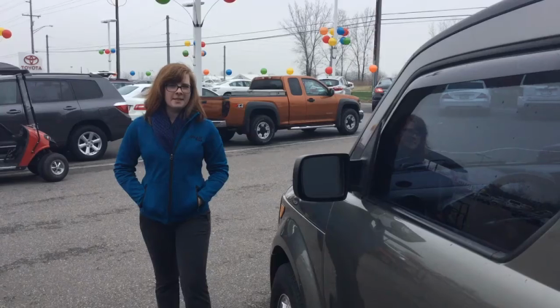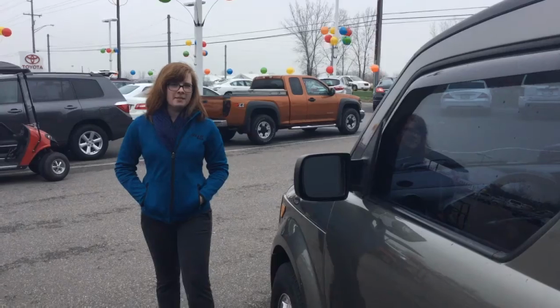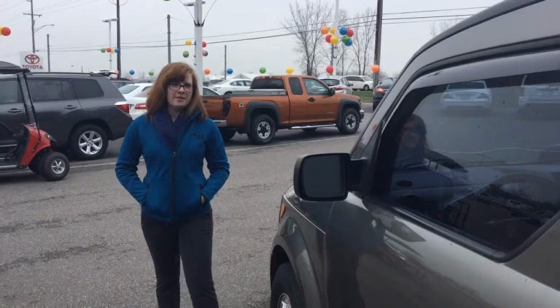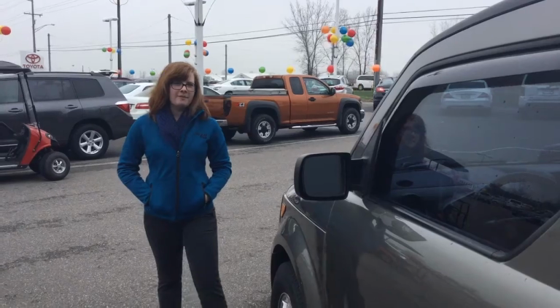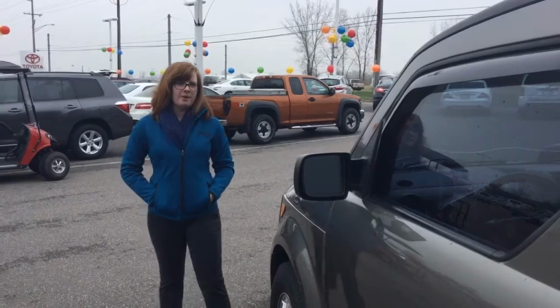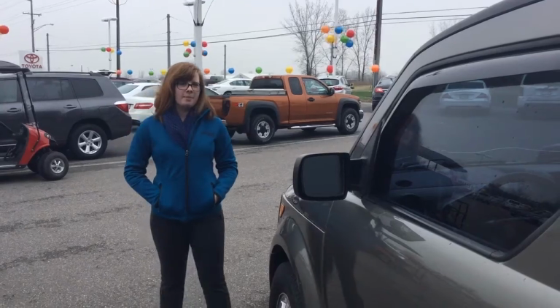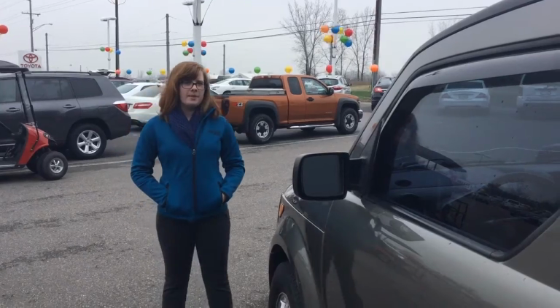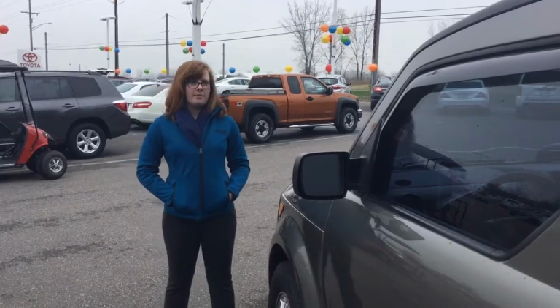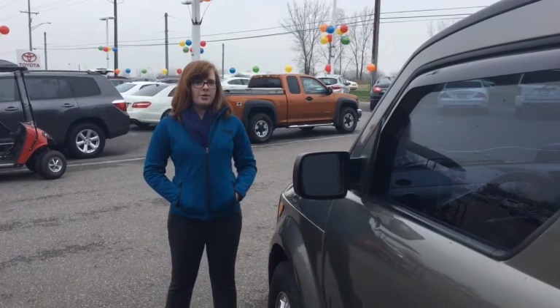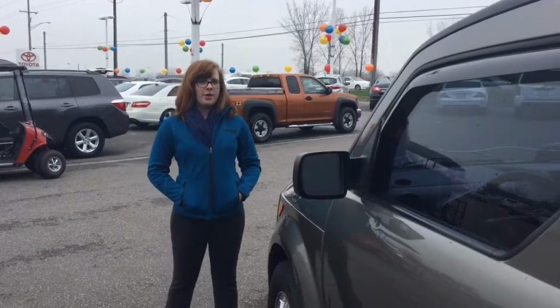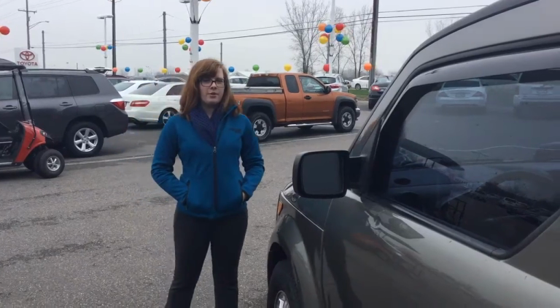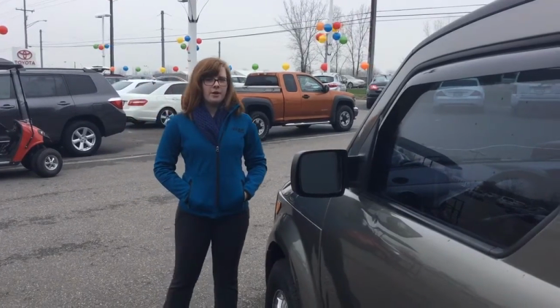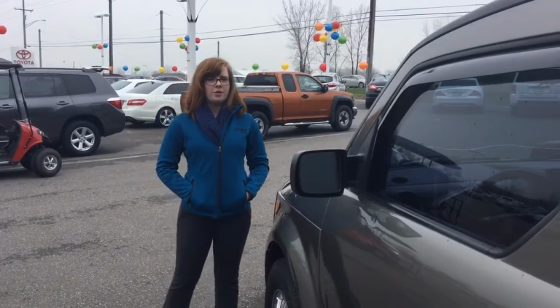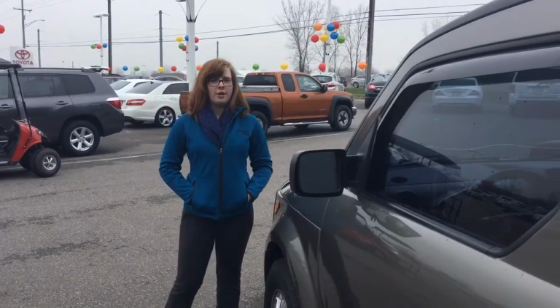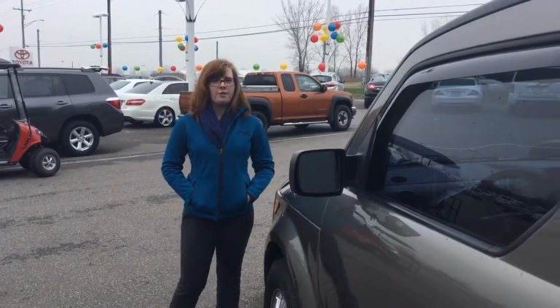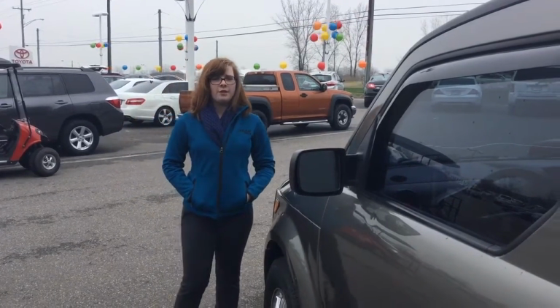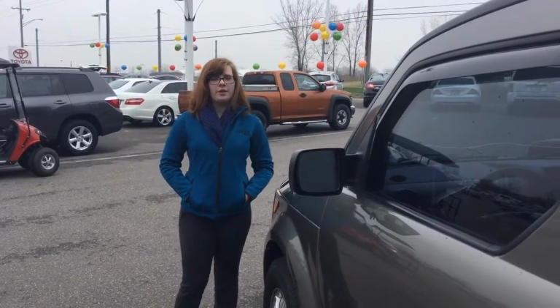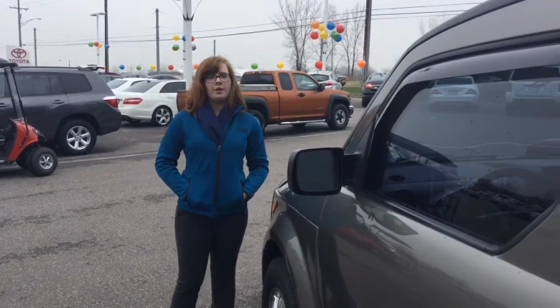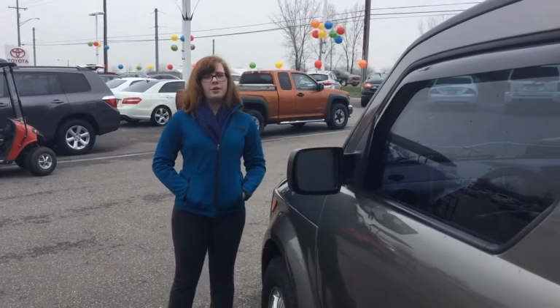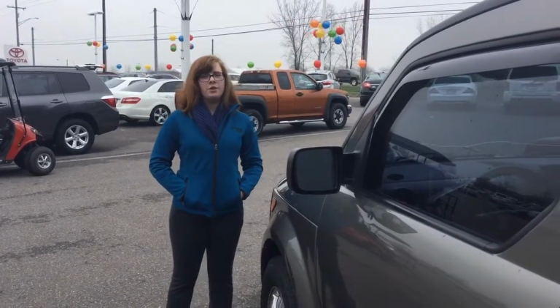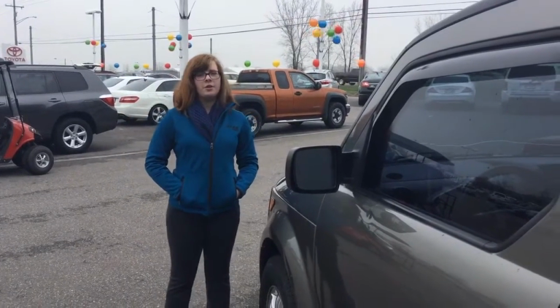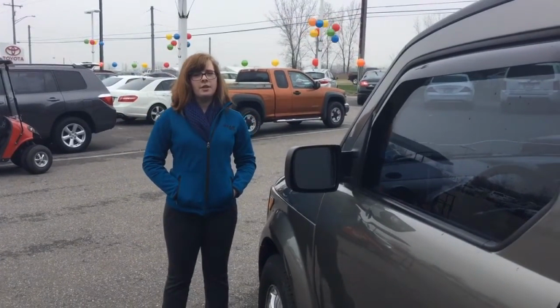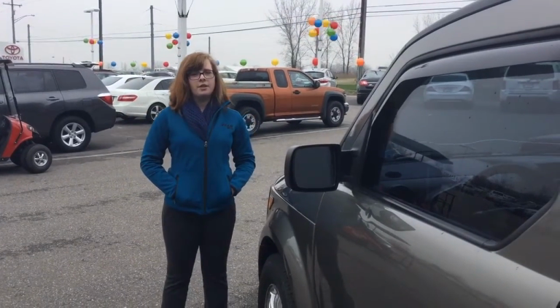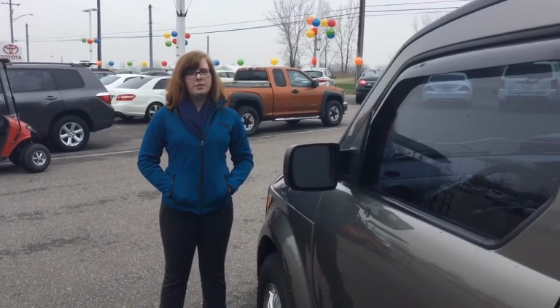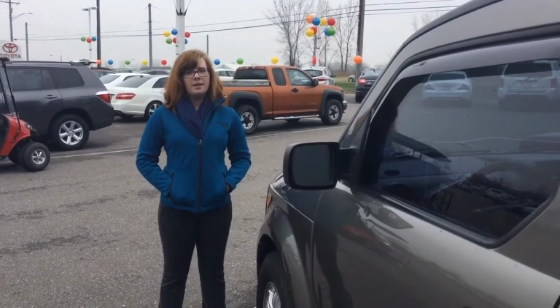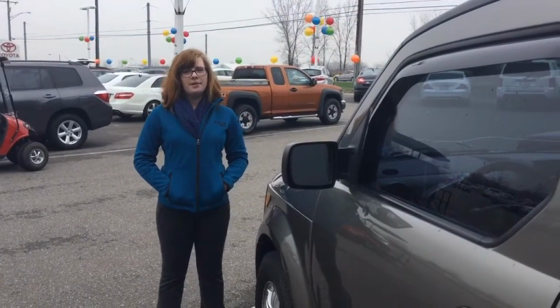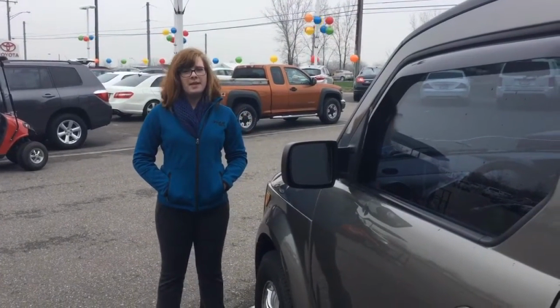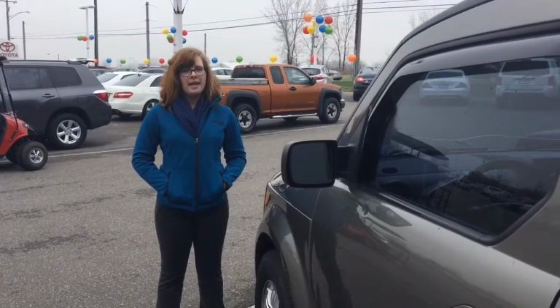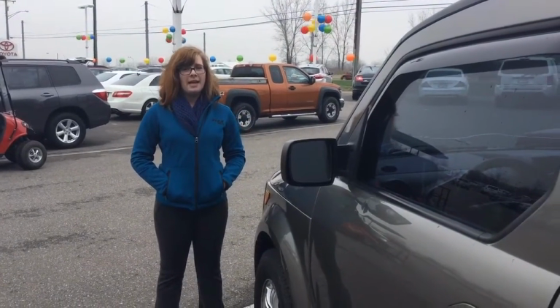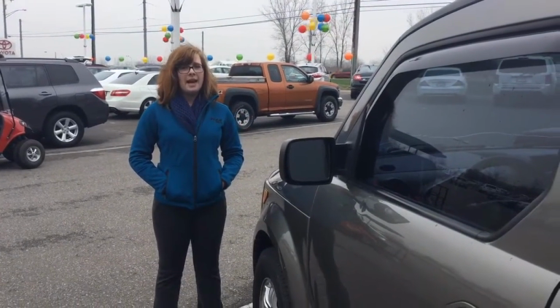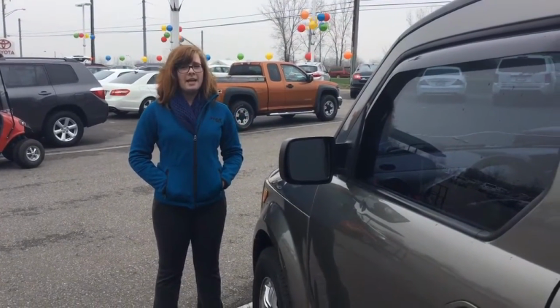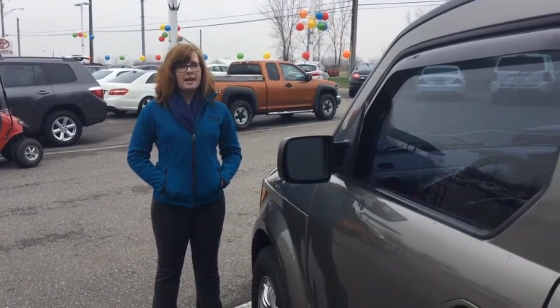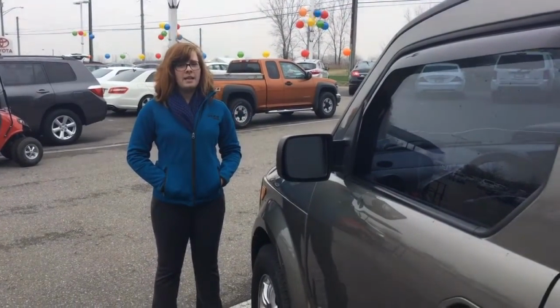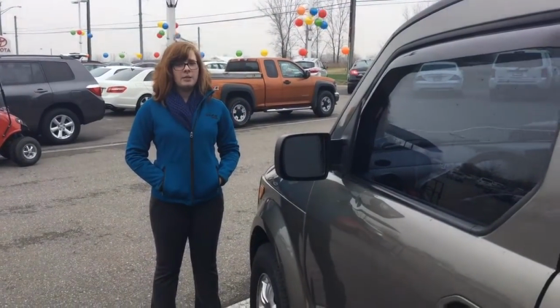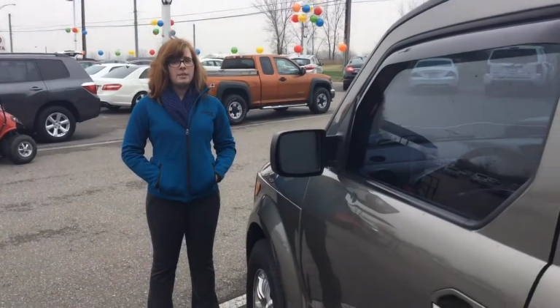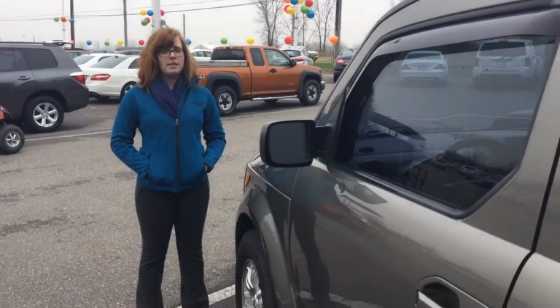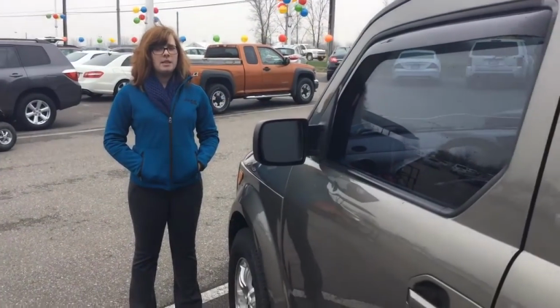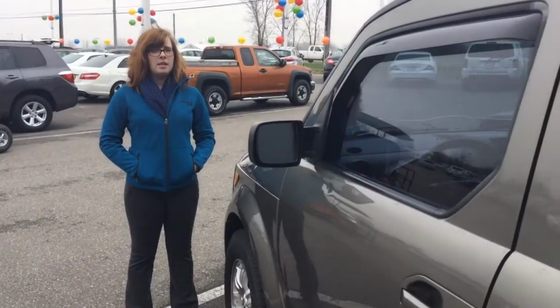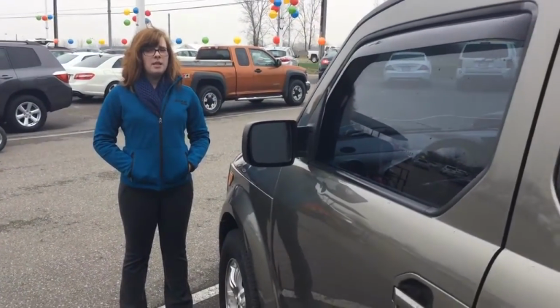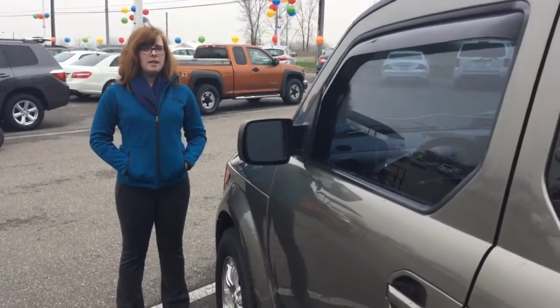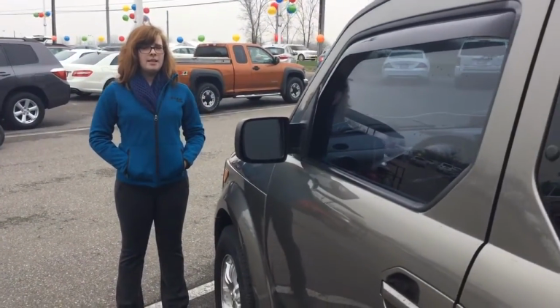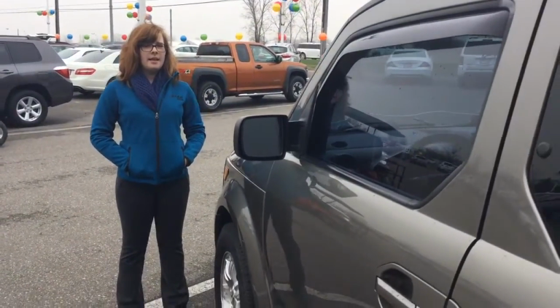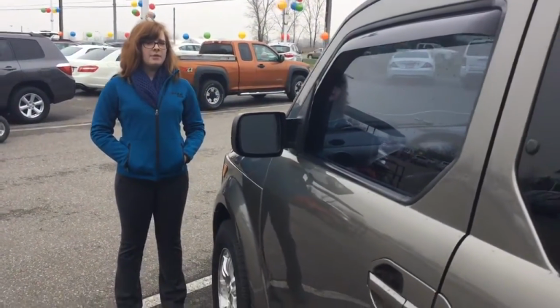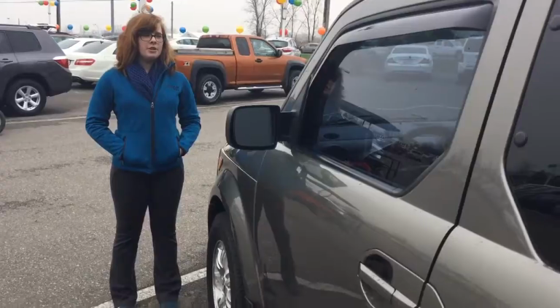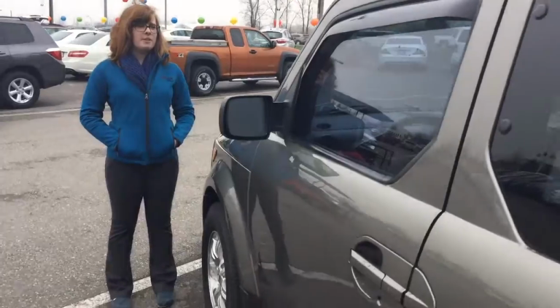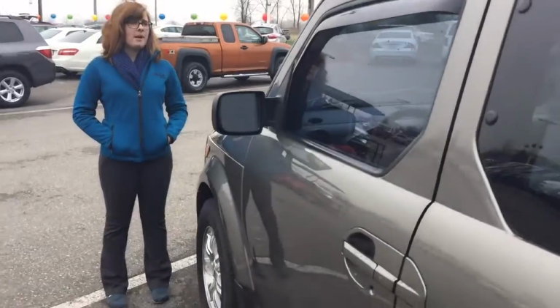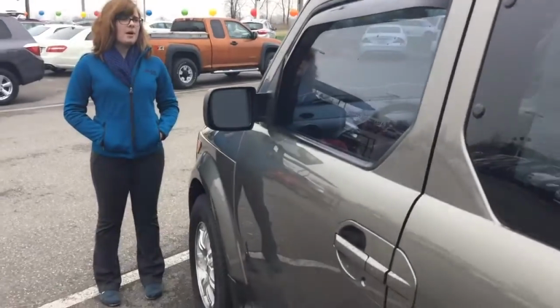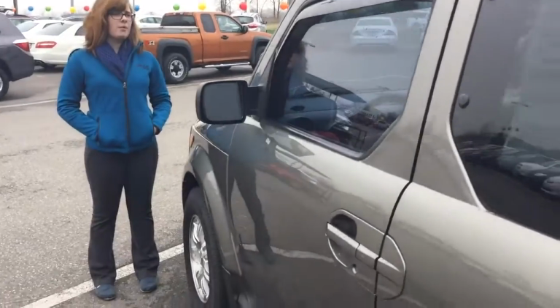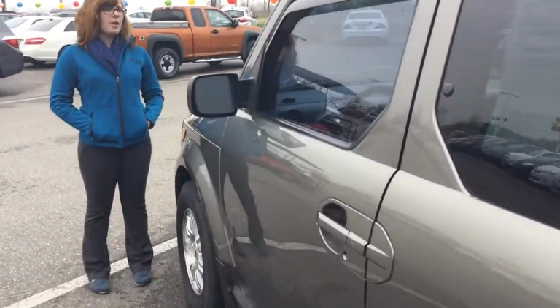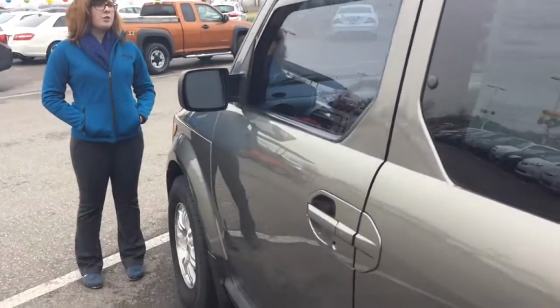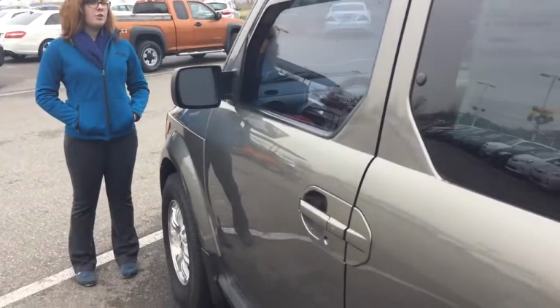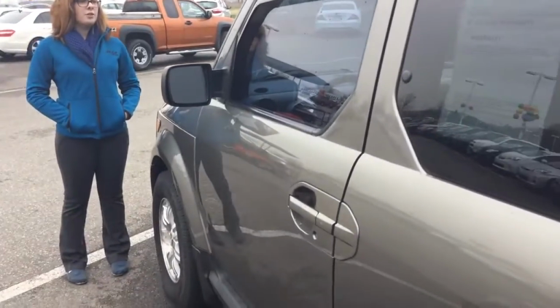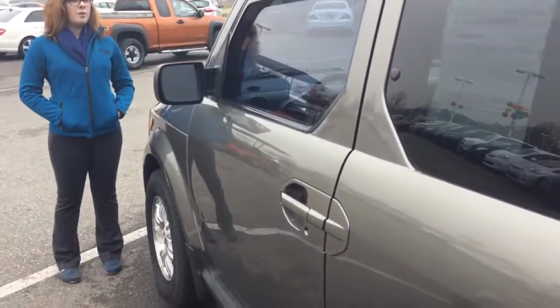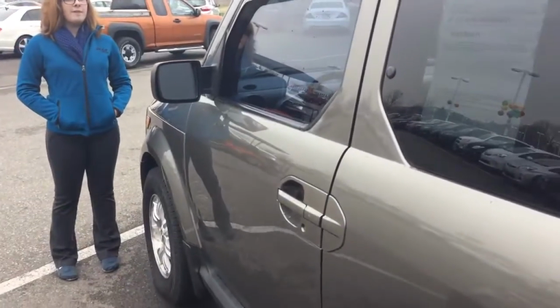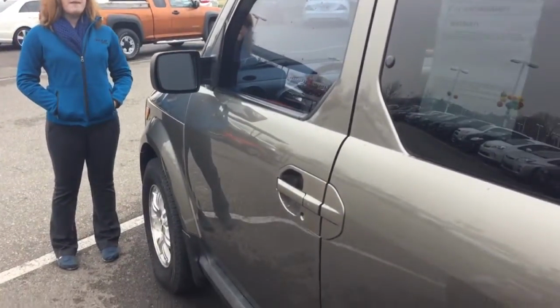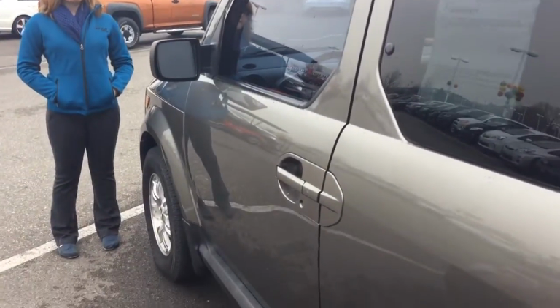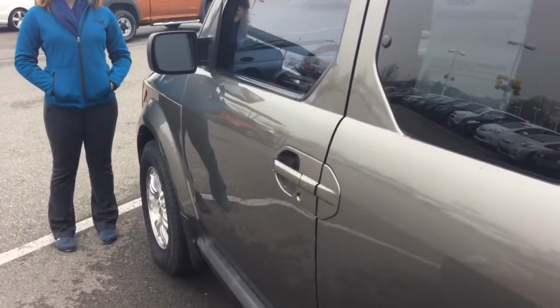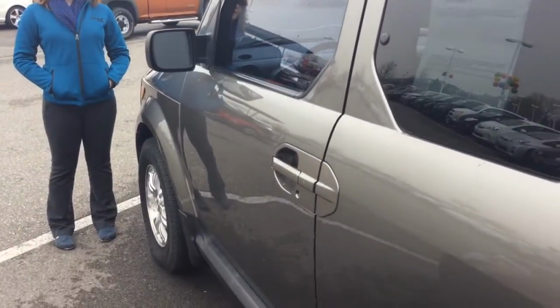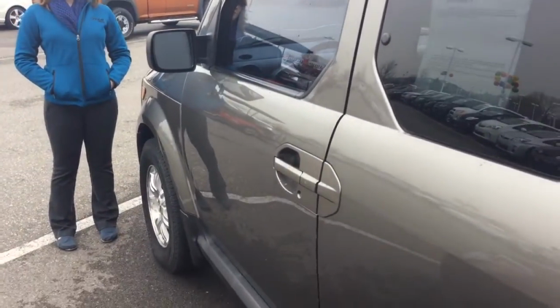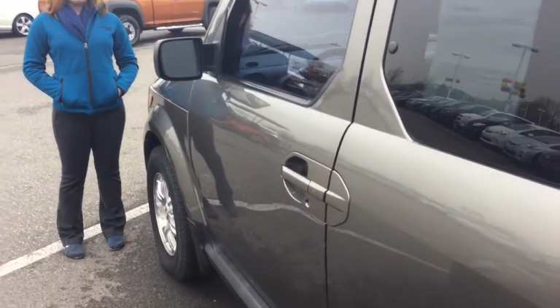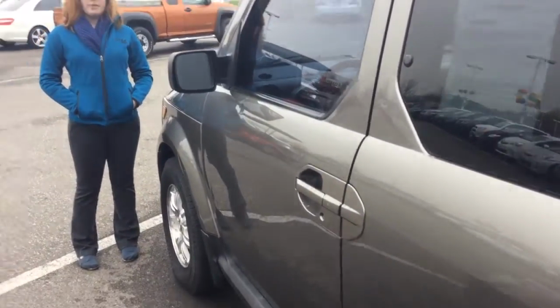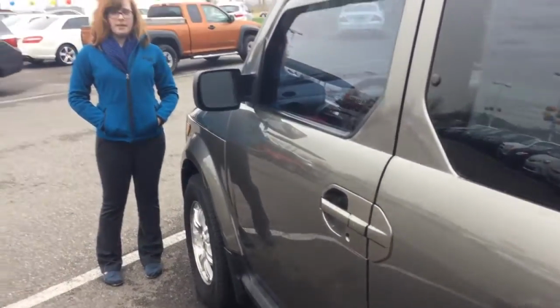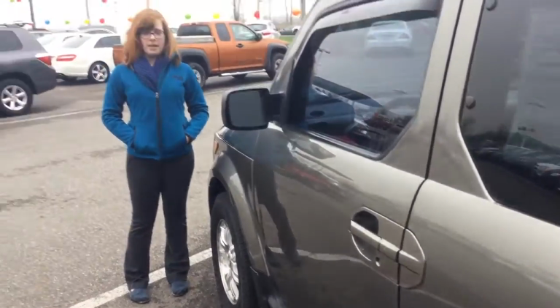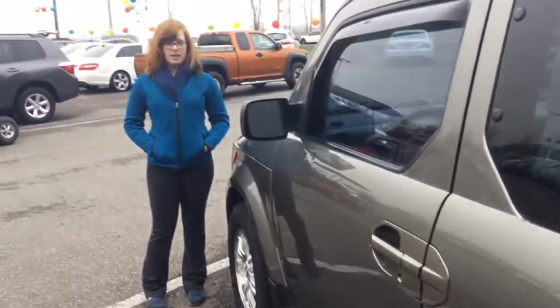This is Olivia from Team Toyota and Cherville here to show you this 2008 Honda Element. It does have just about 125,000 miles on it.